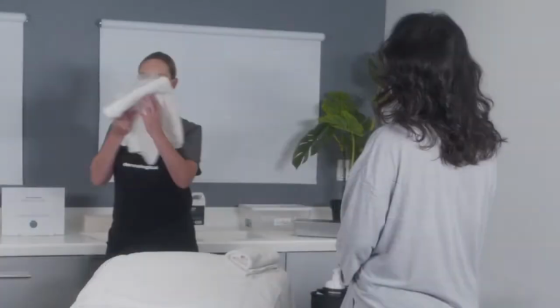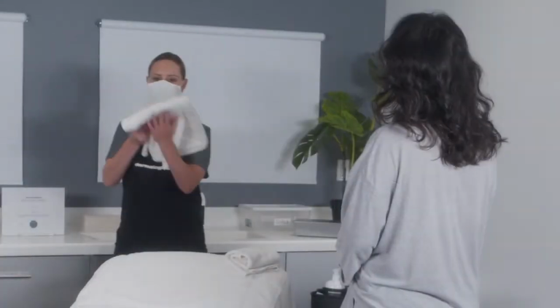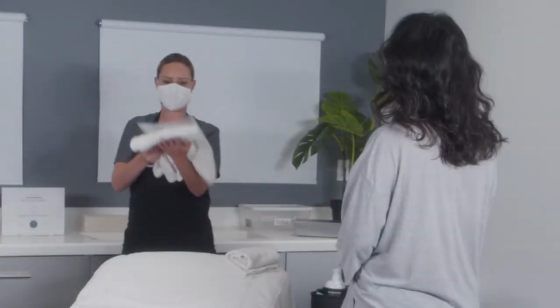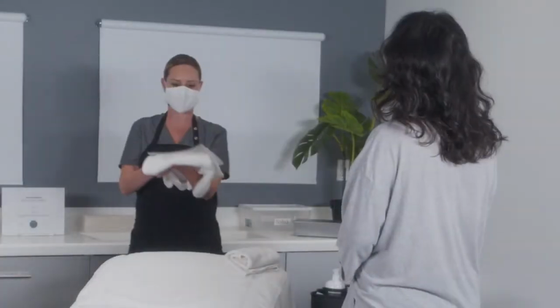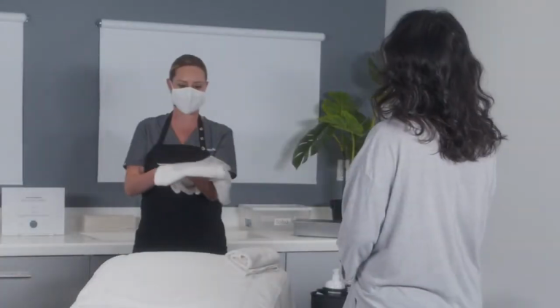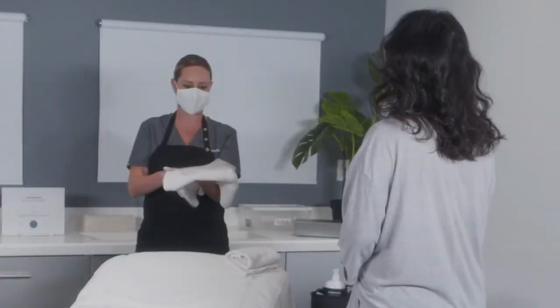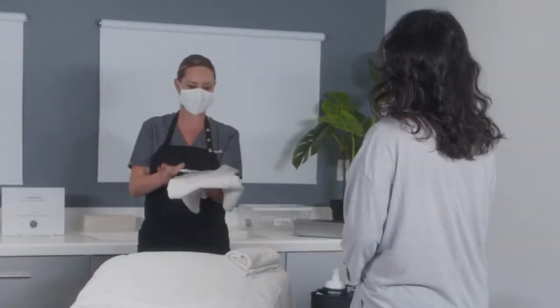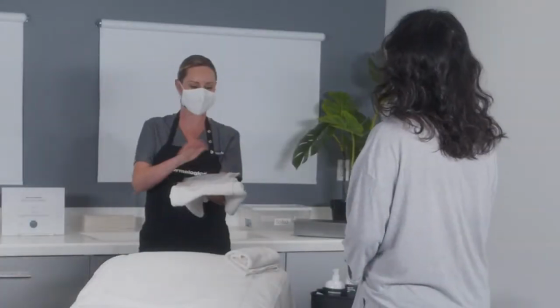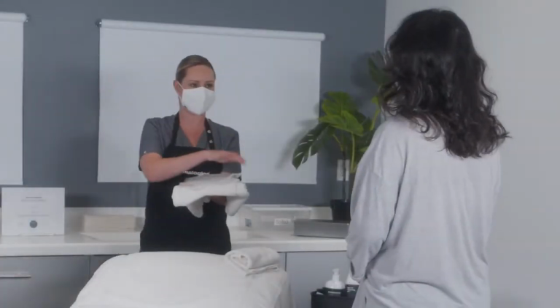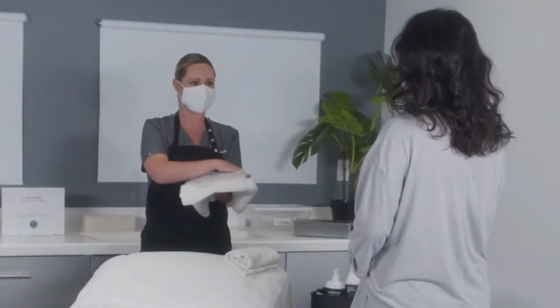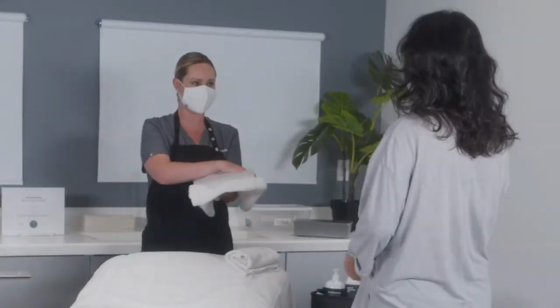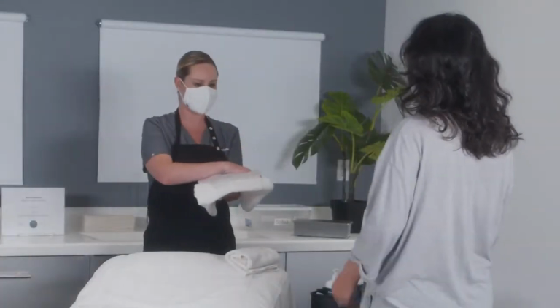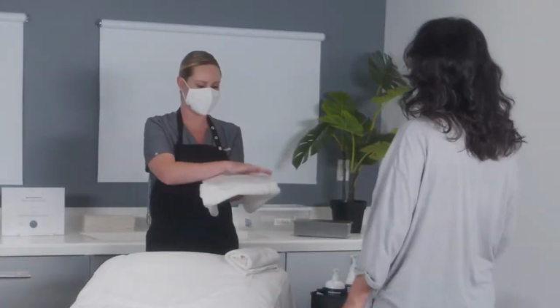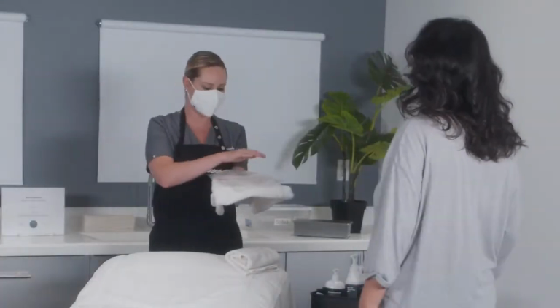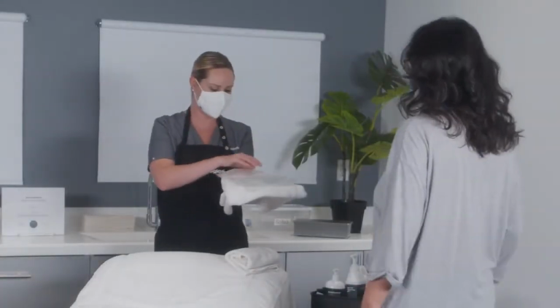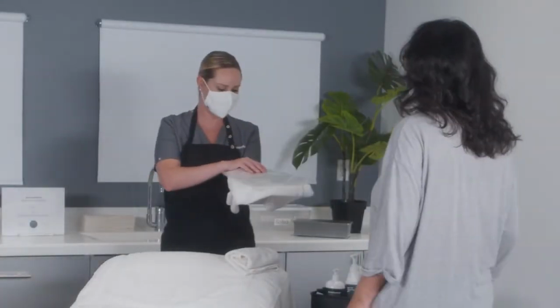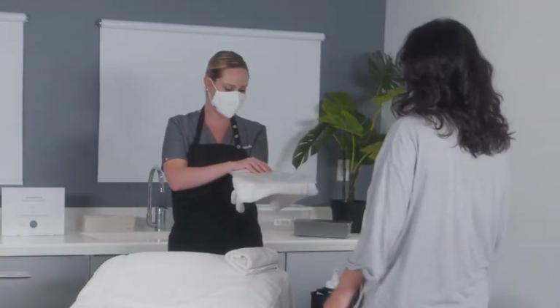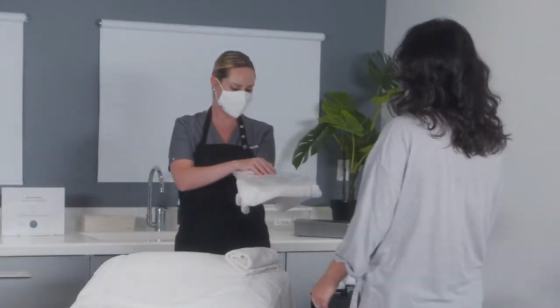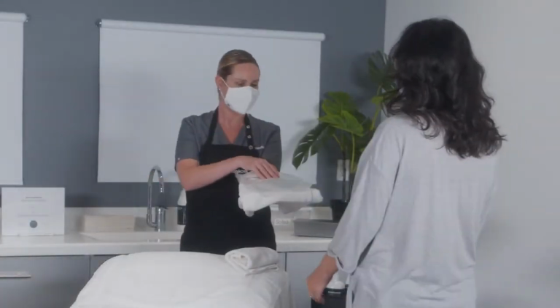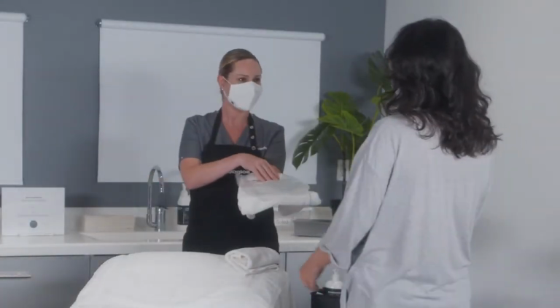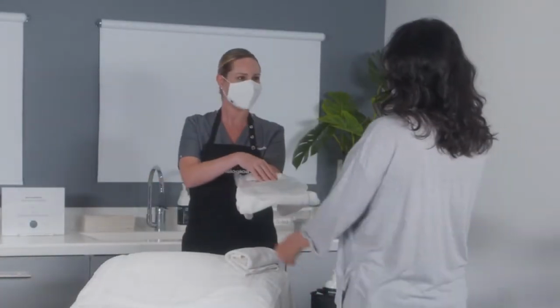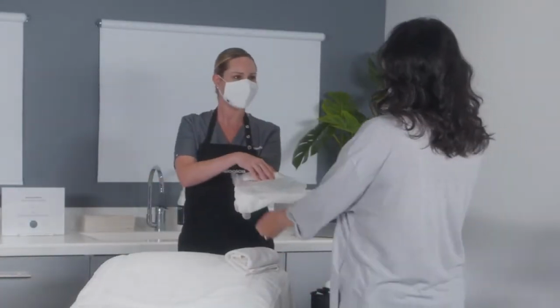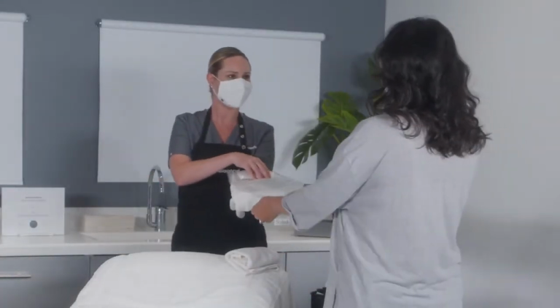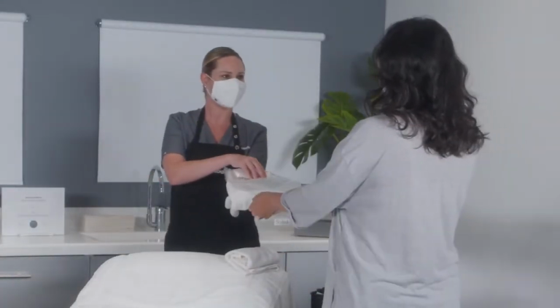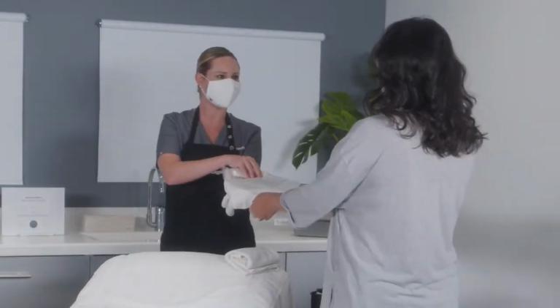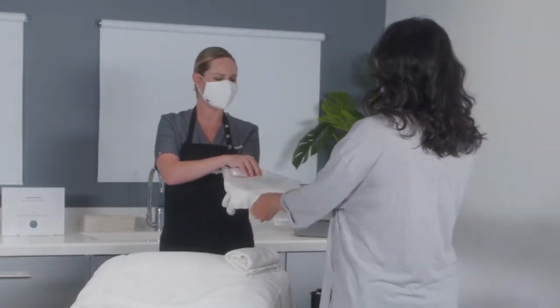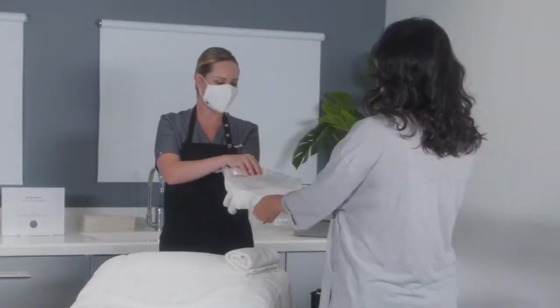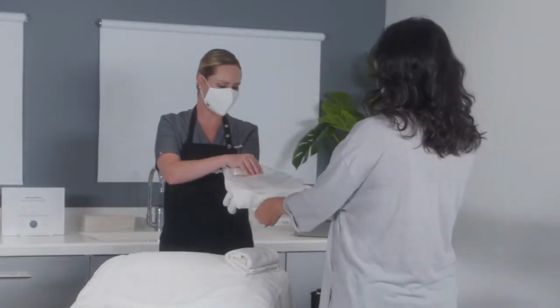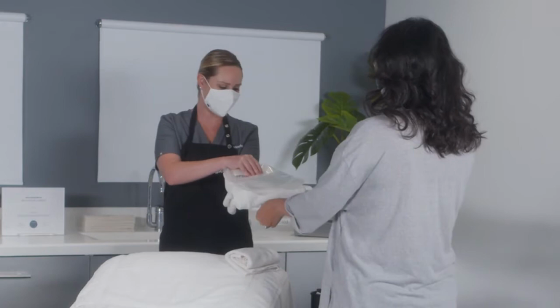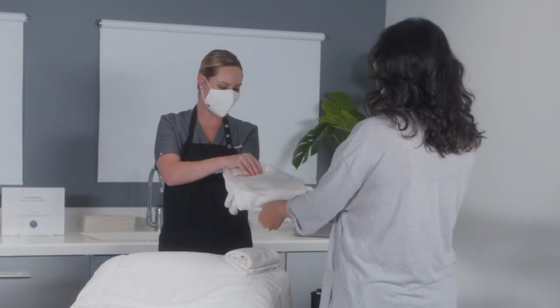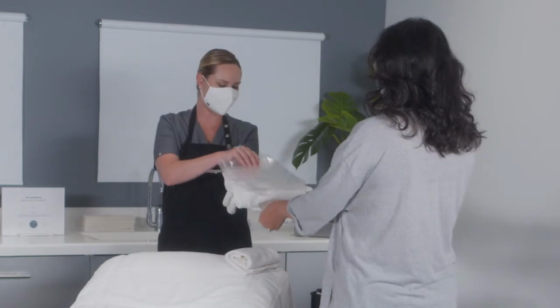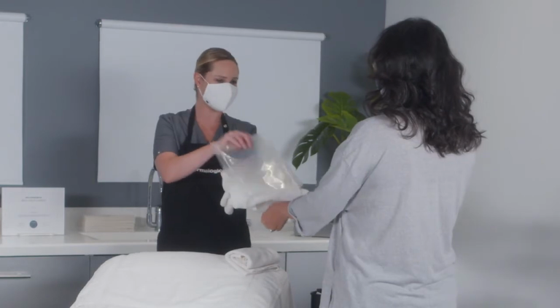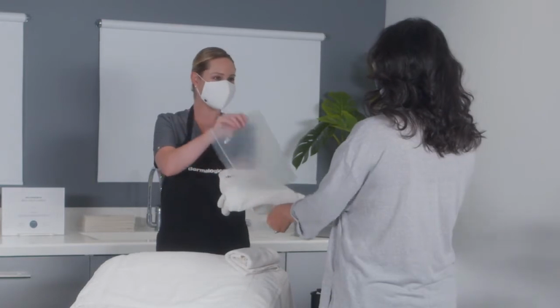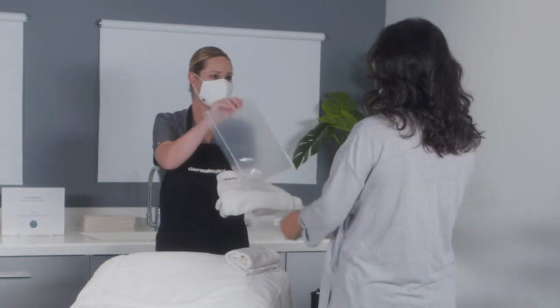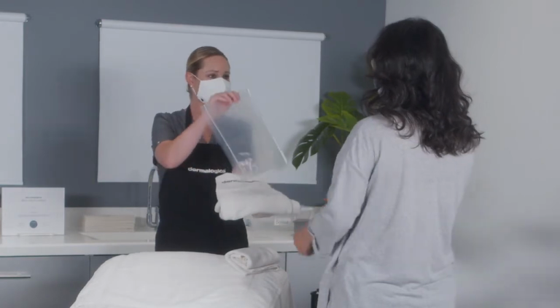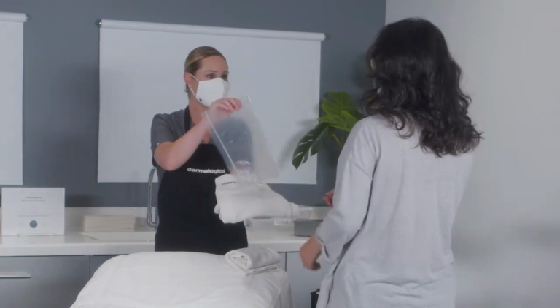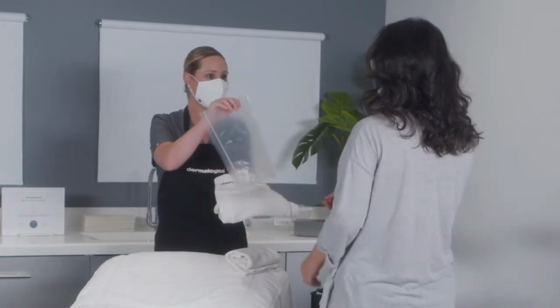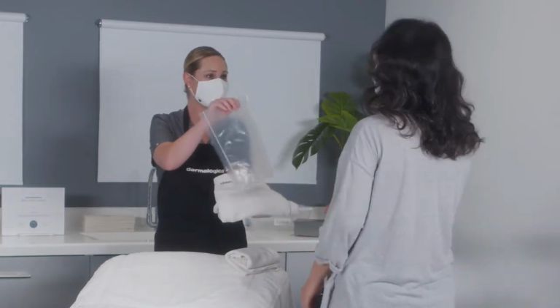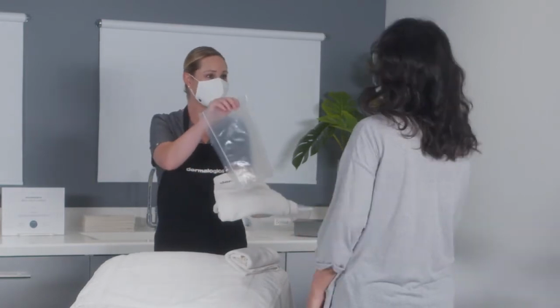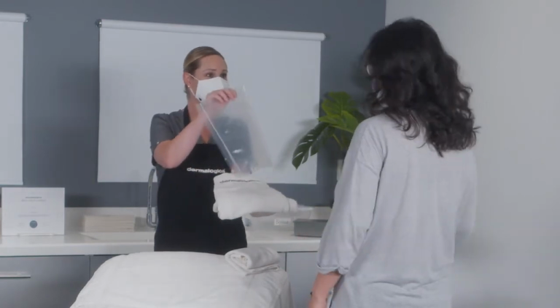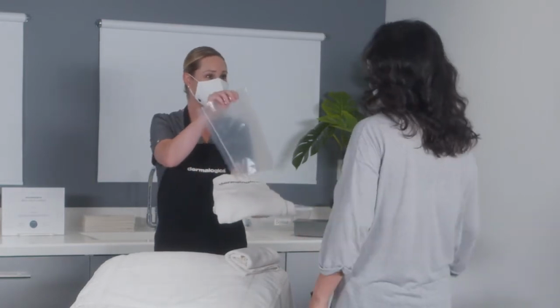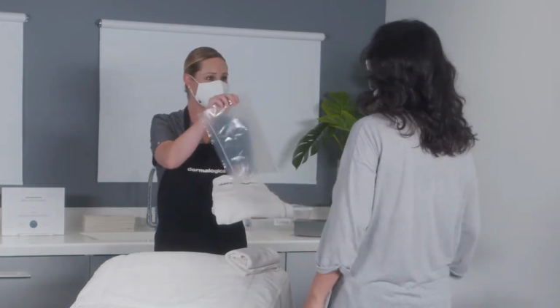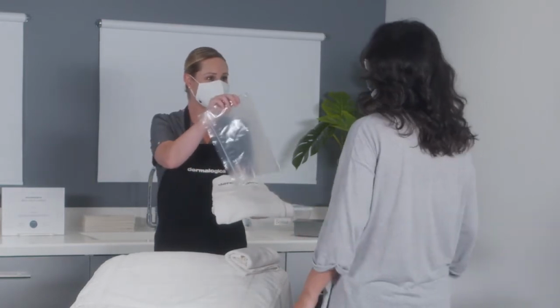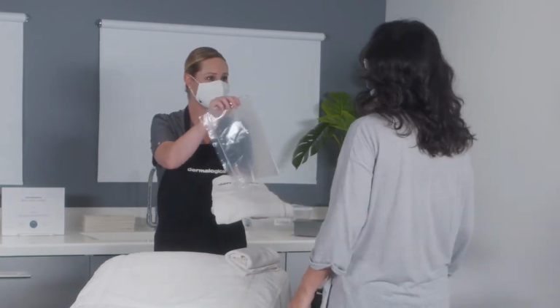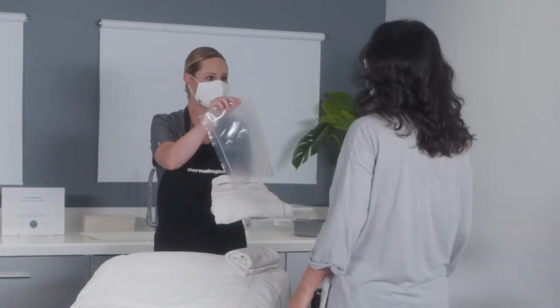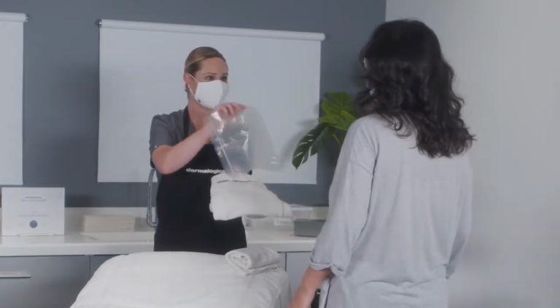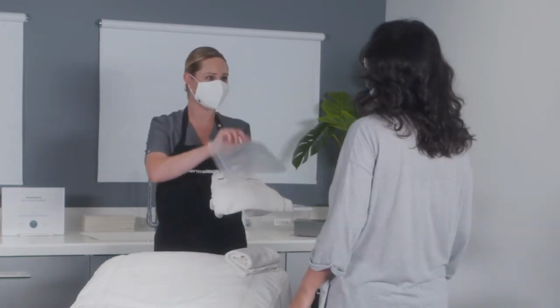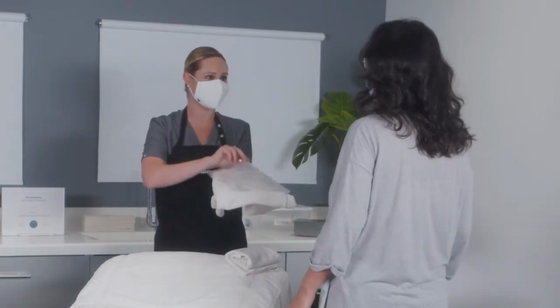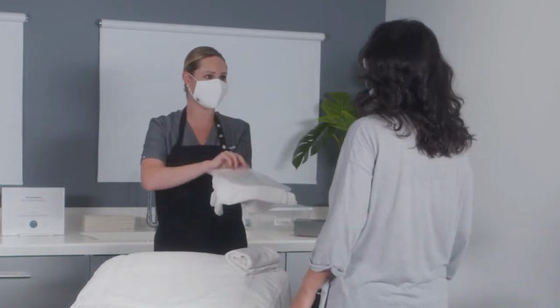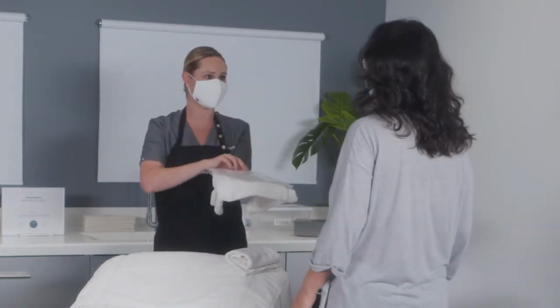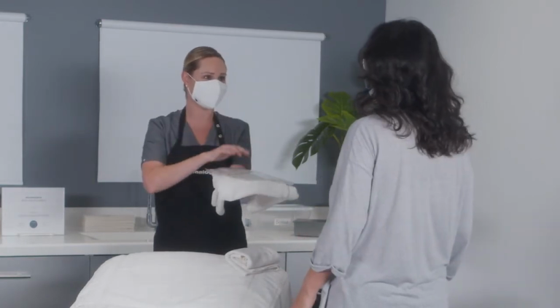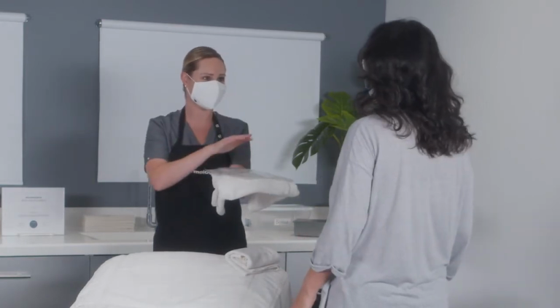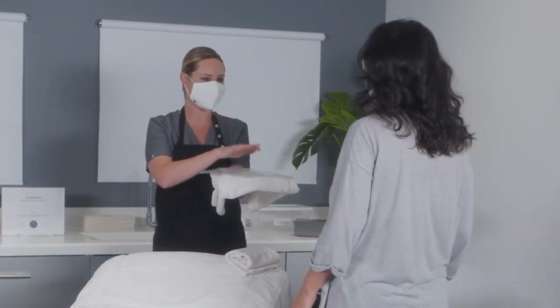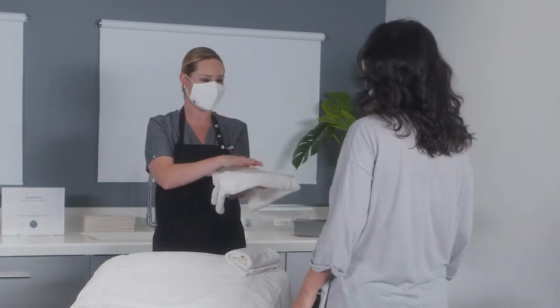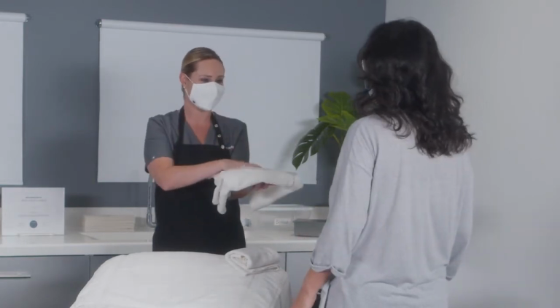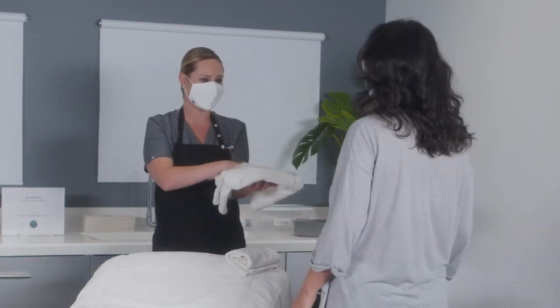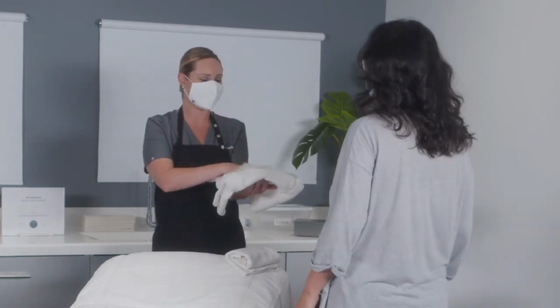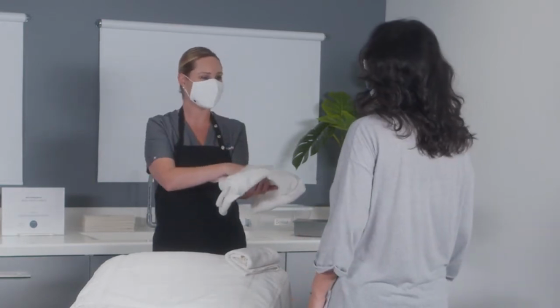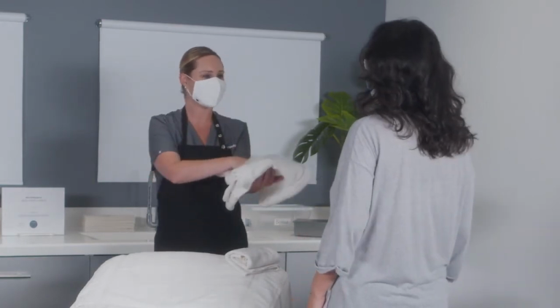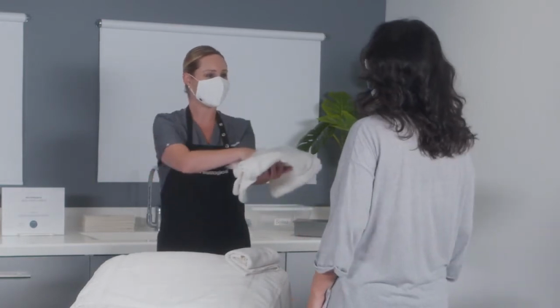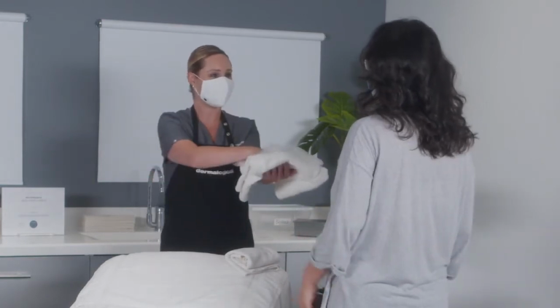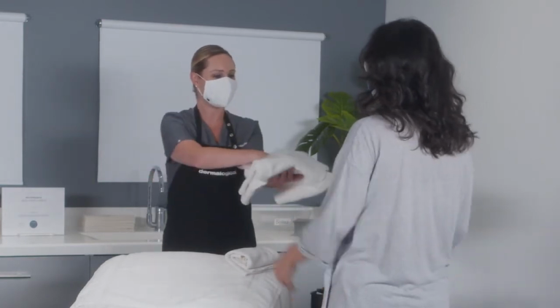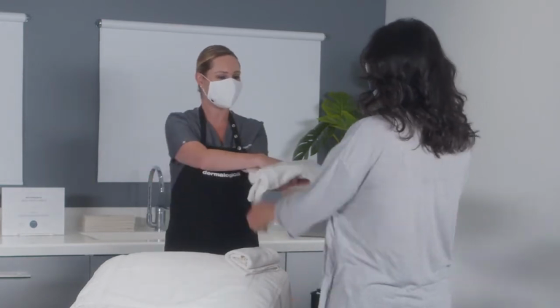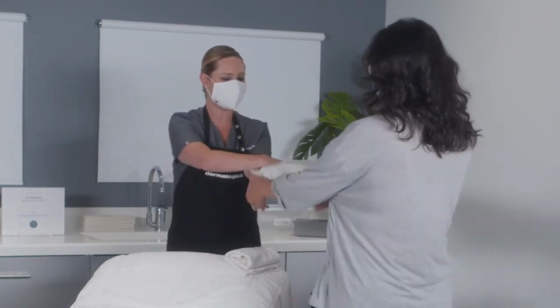Please direct clients to put their clothes, shoes, and other belongings in a single-use disposable bag during treatment.